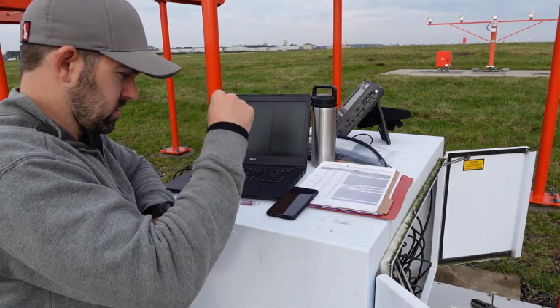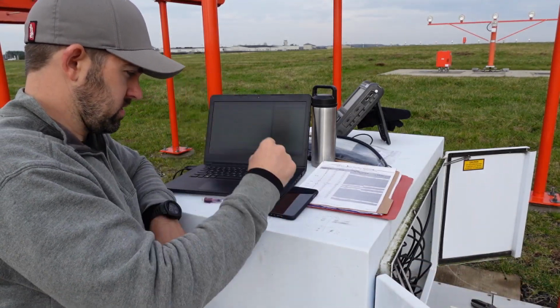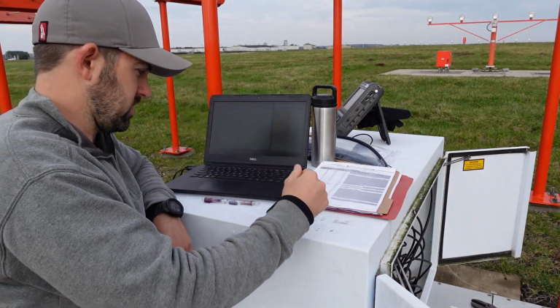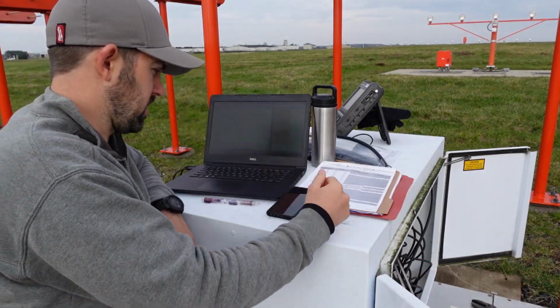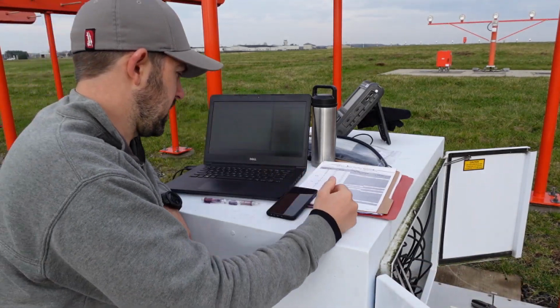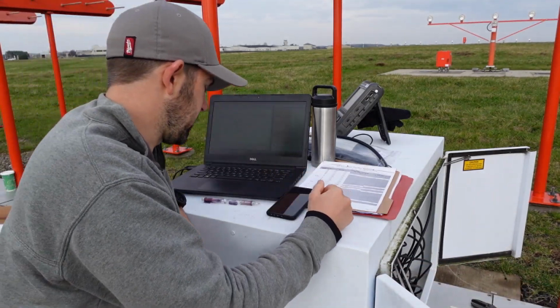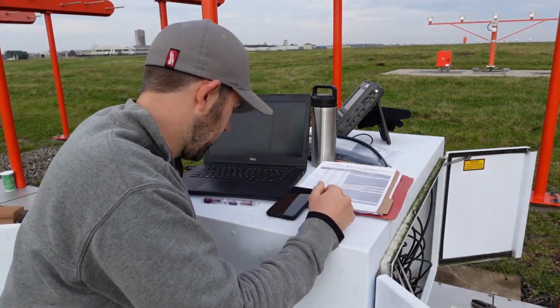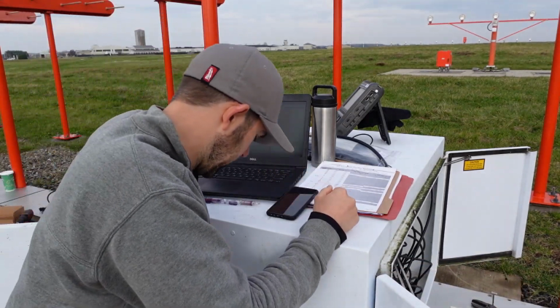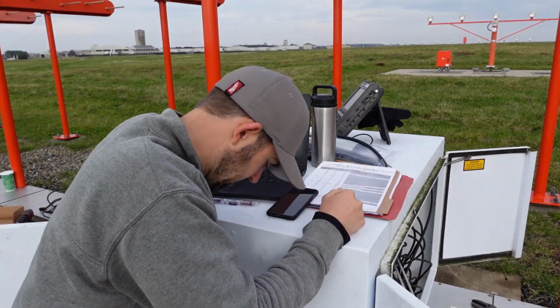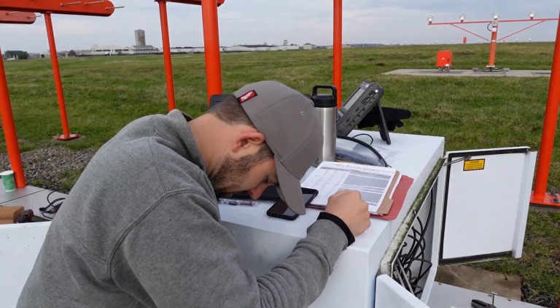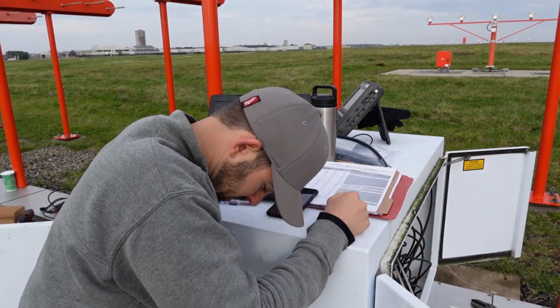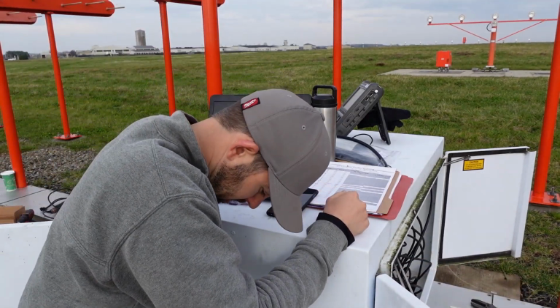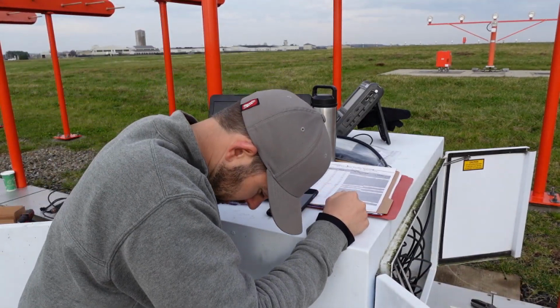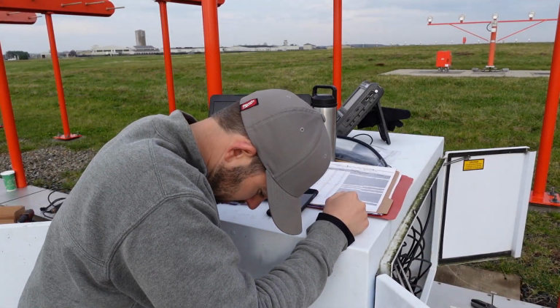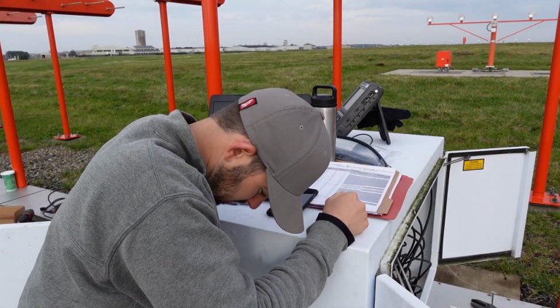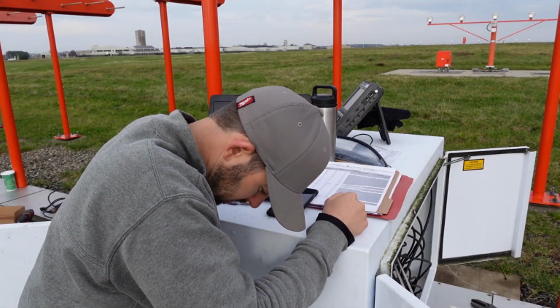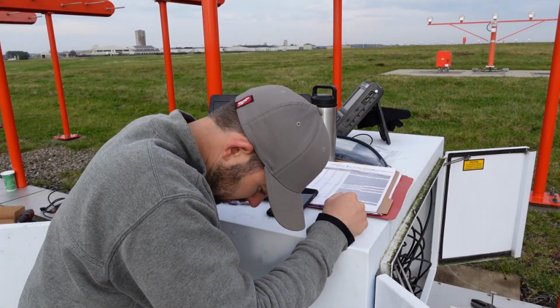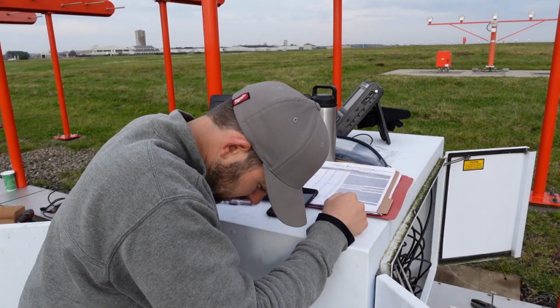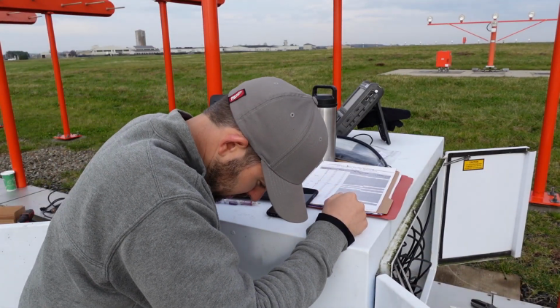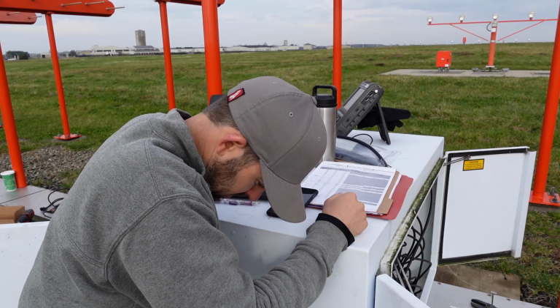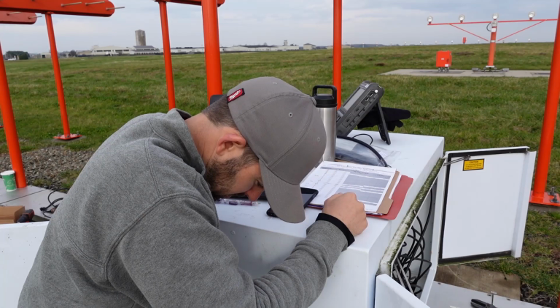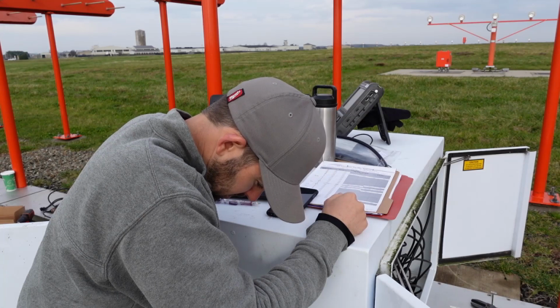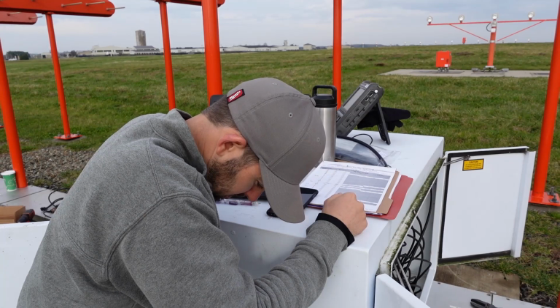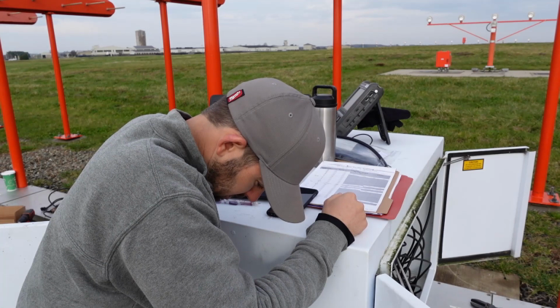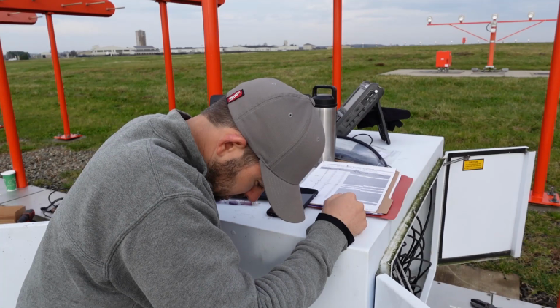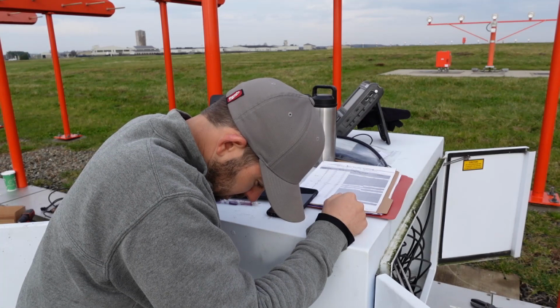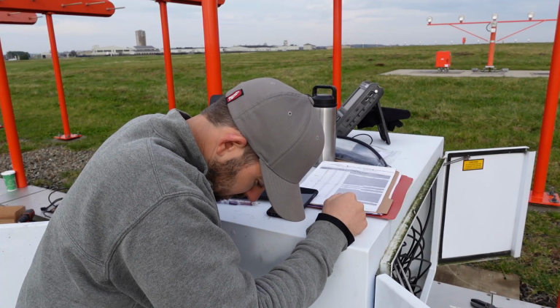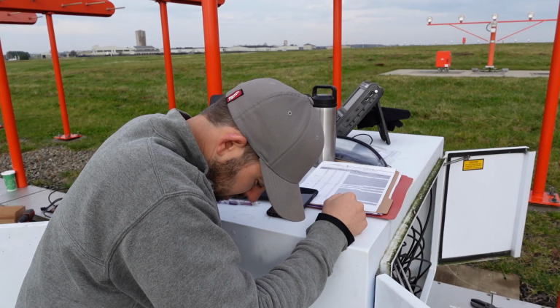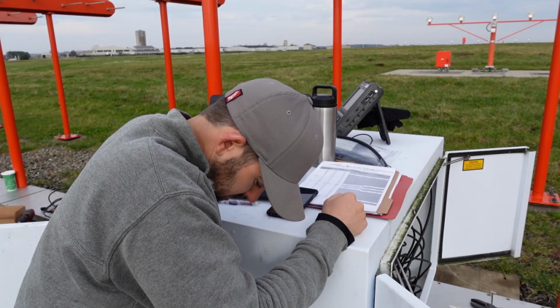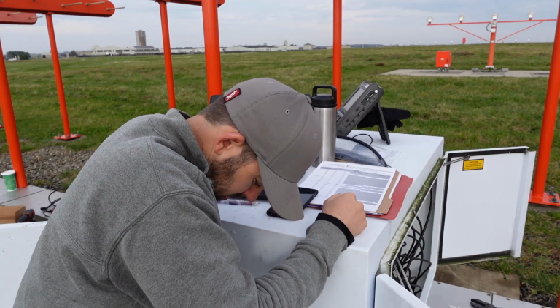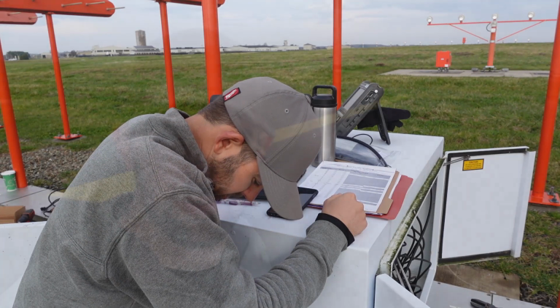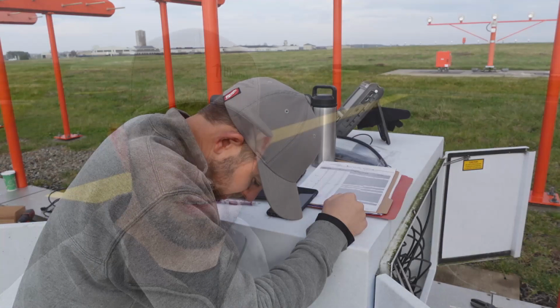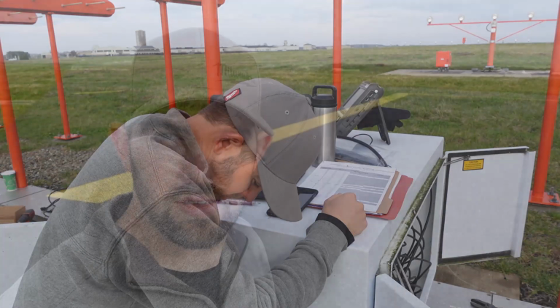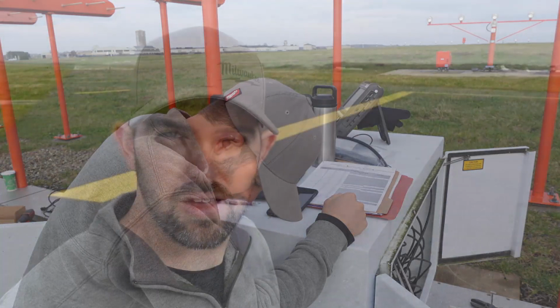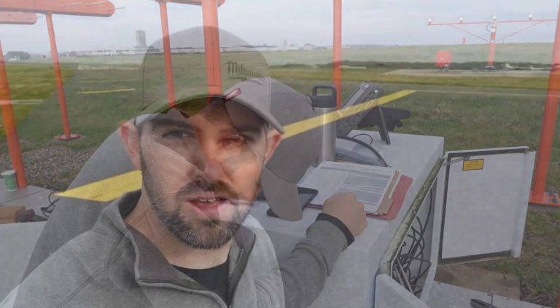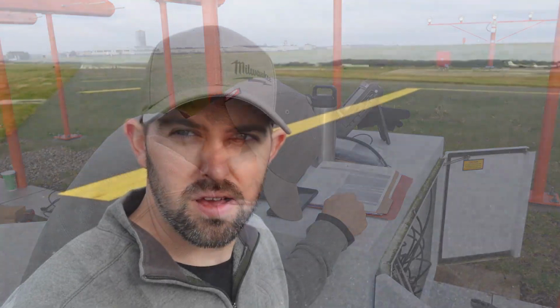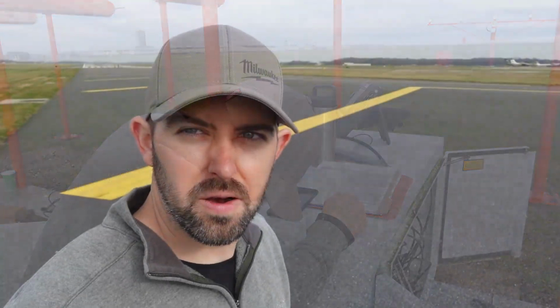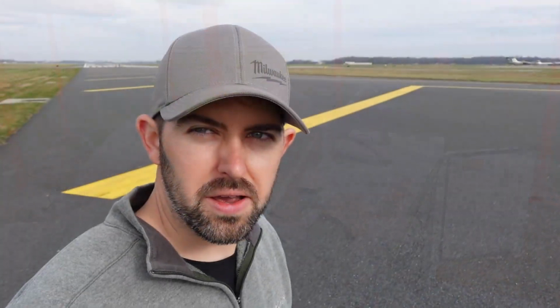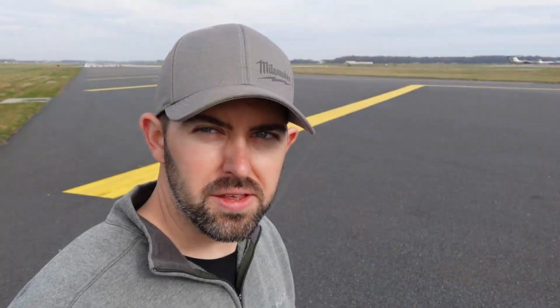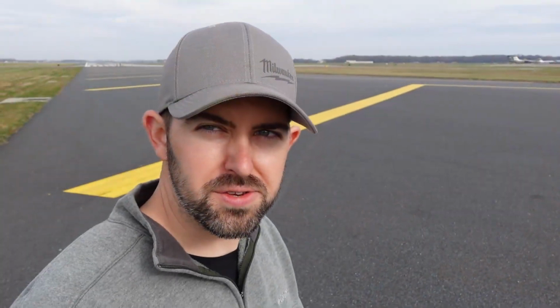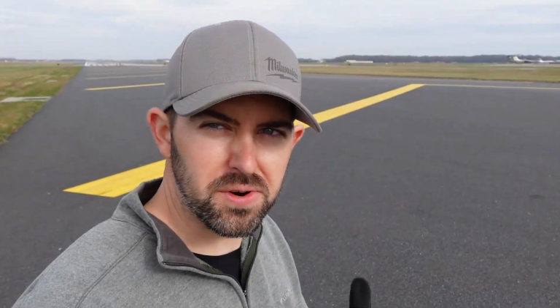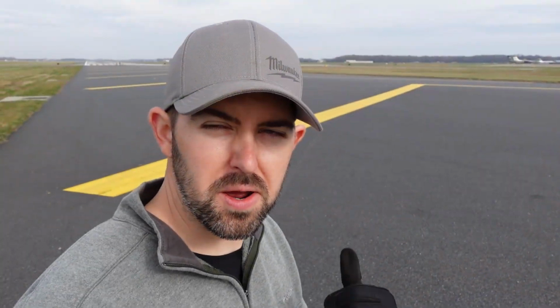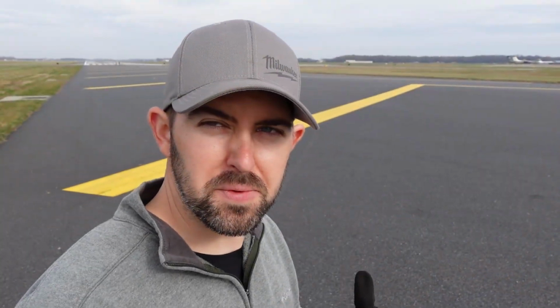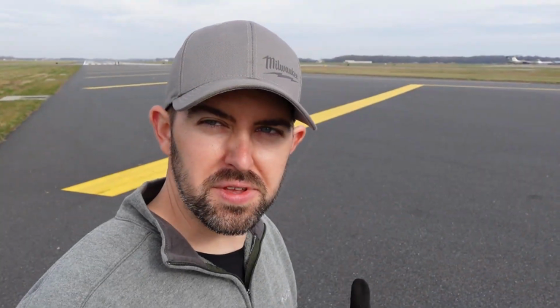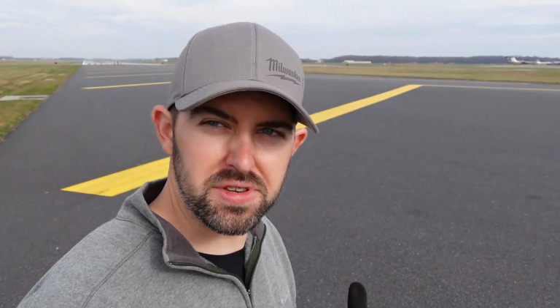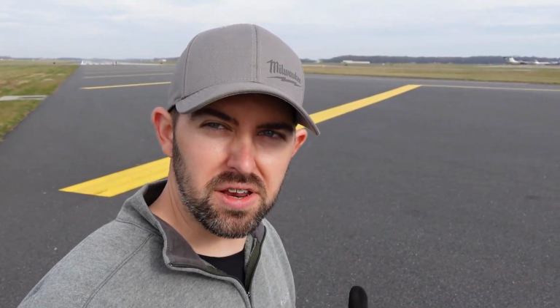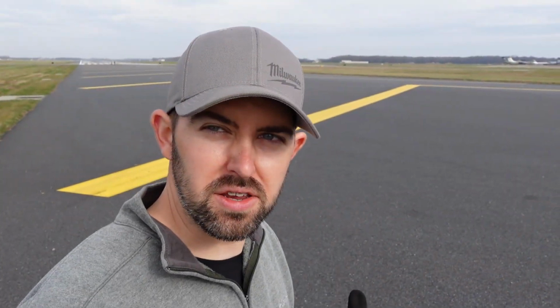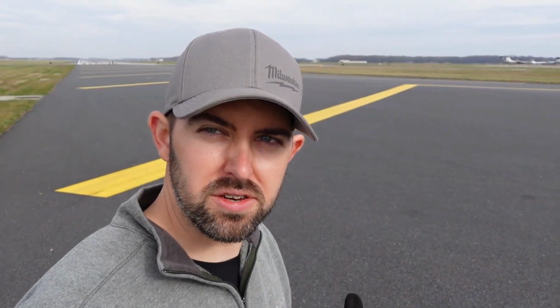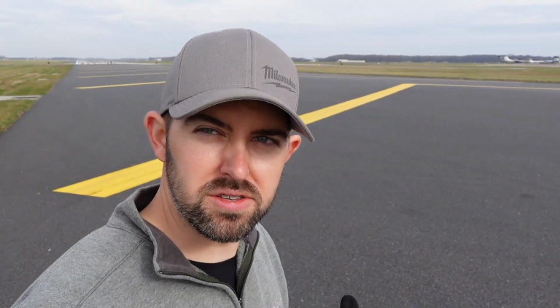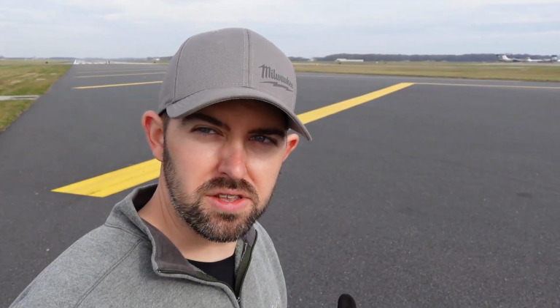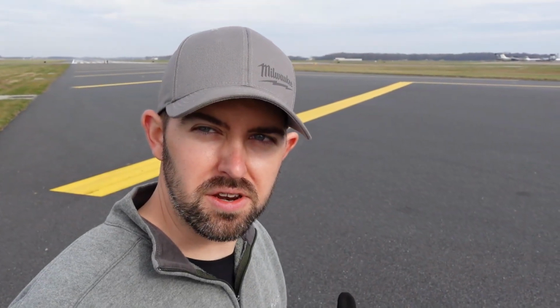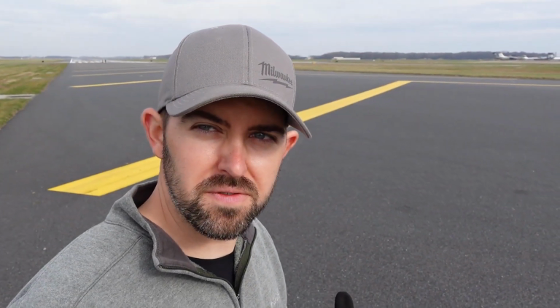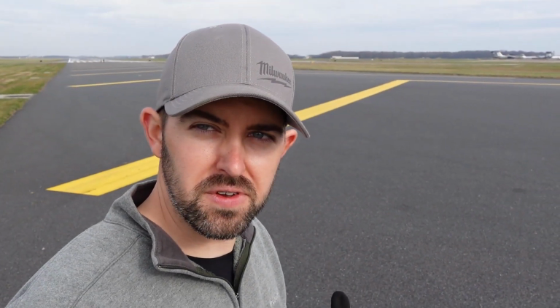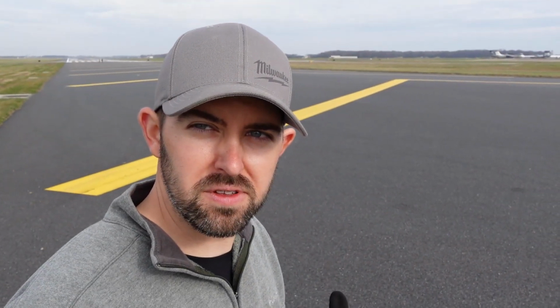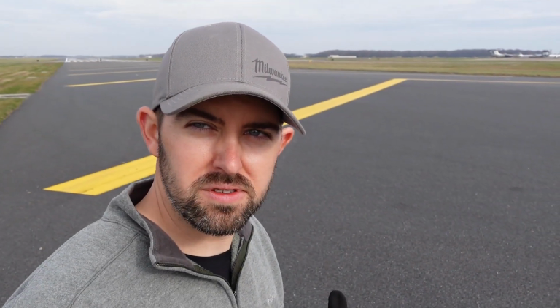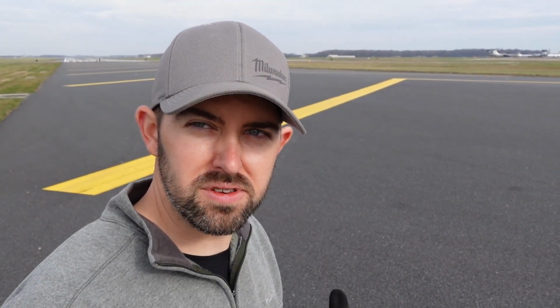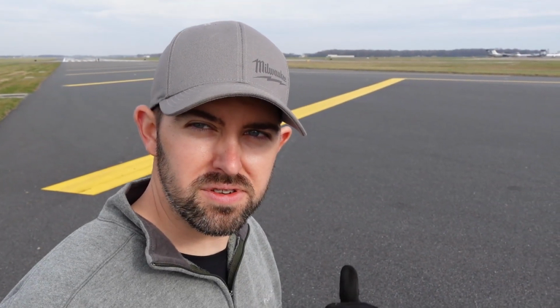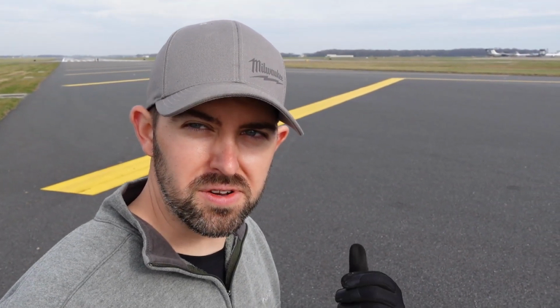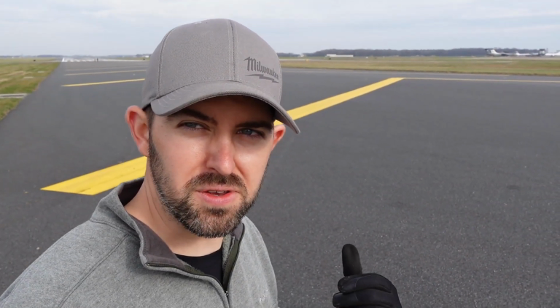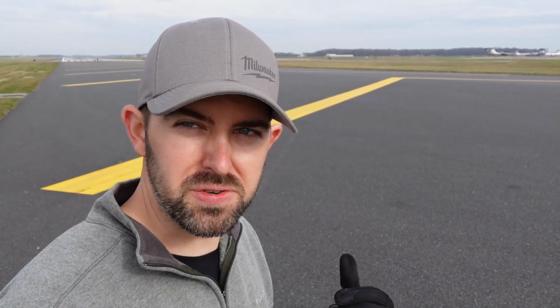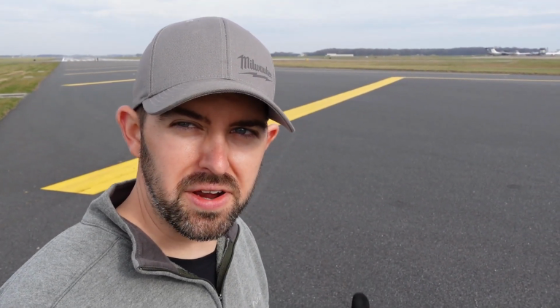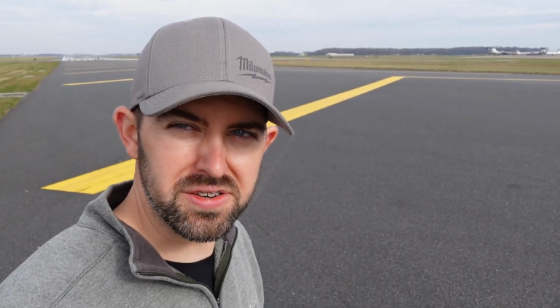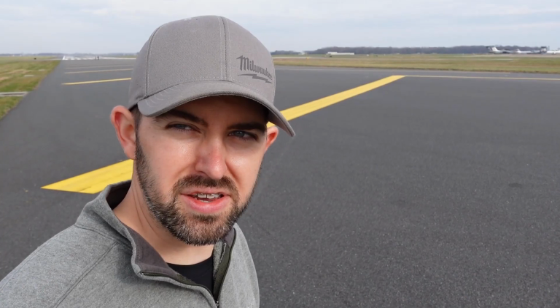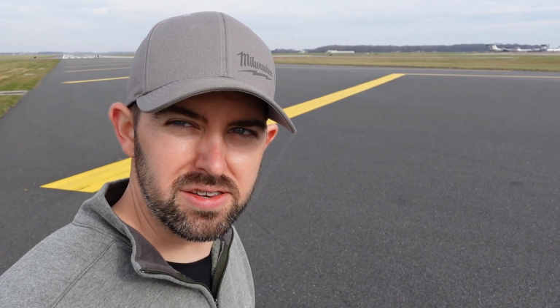Alright, Ryan. What's up, Brian? Okay, let's join up with the technicians in the near field to start those ground checks.